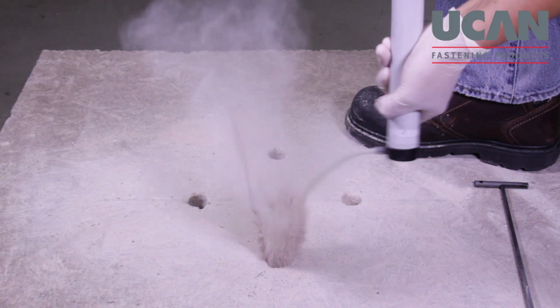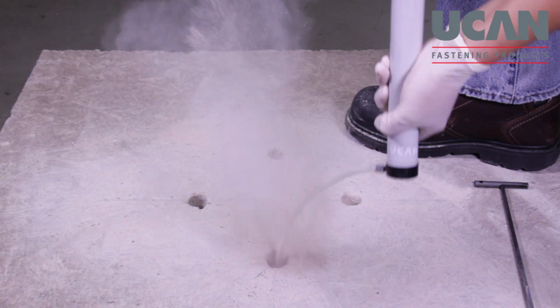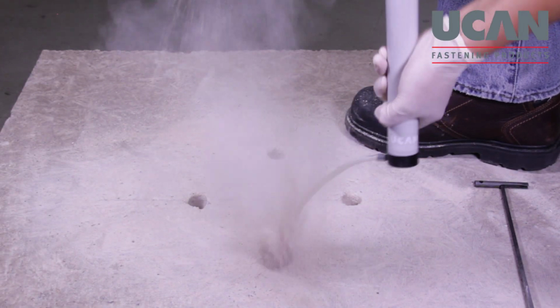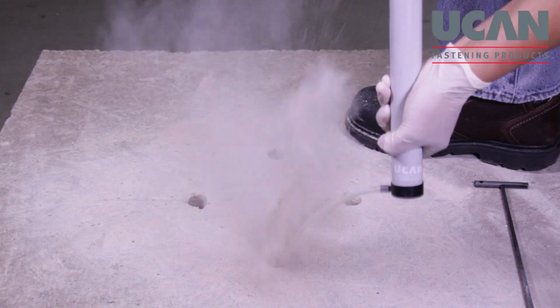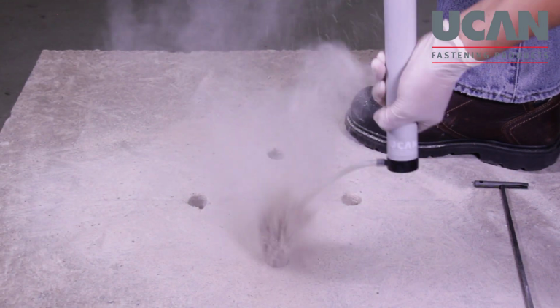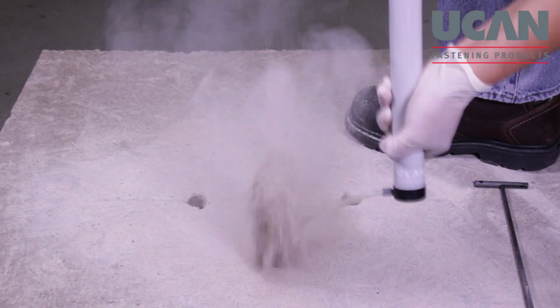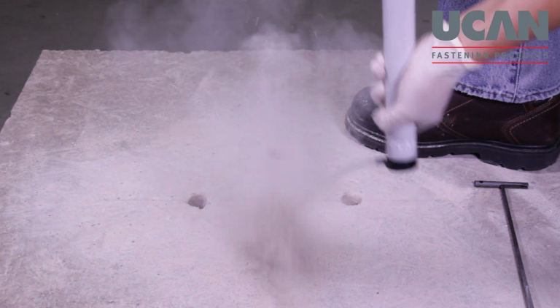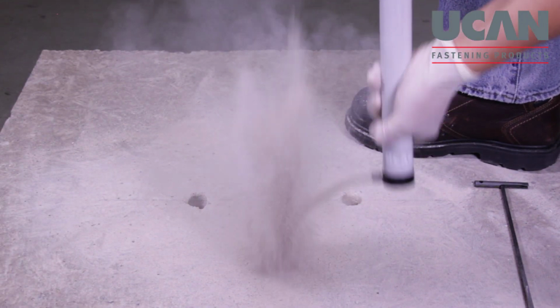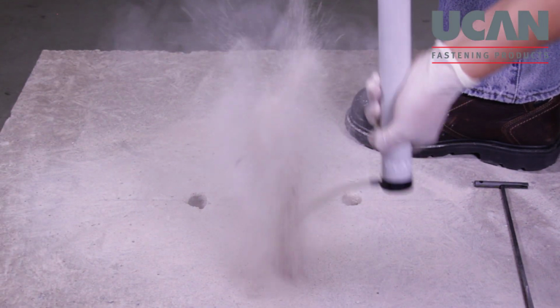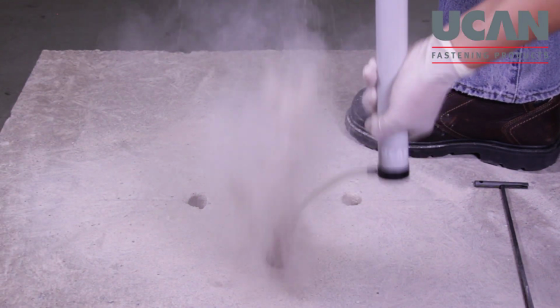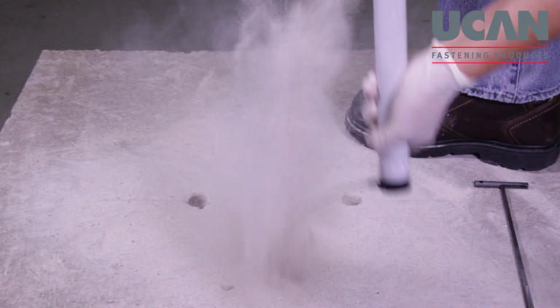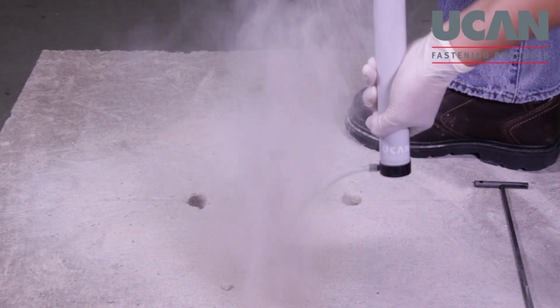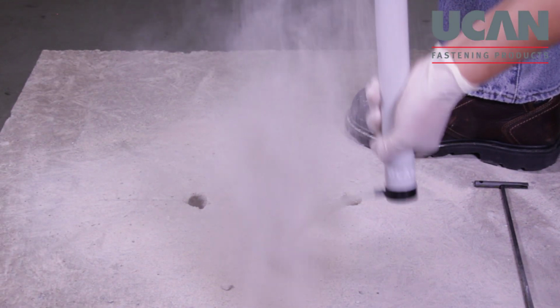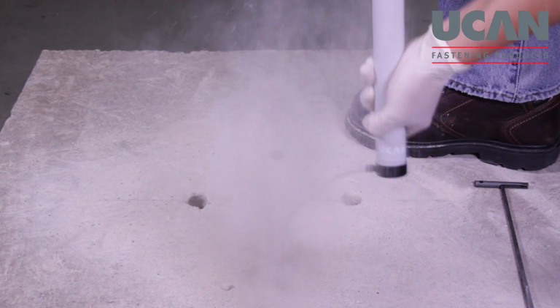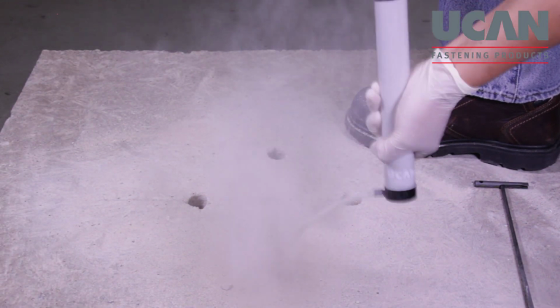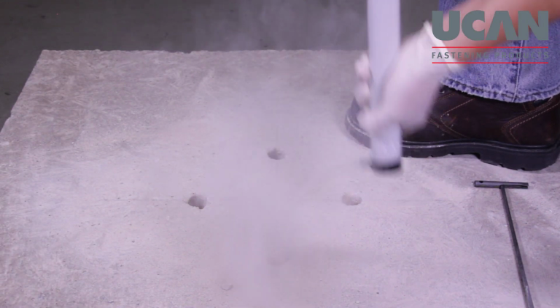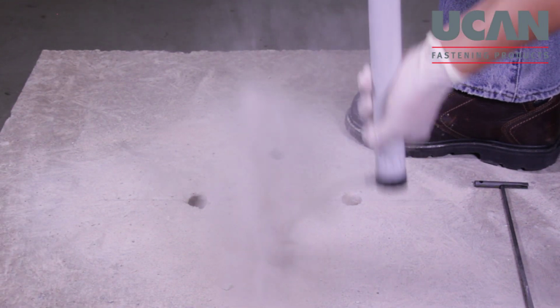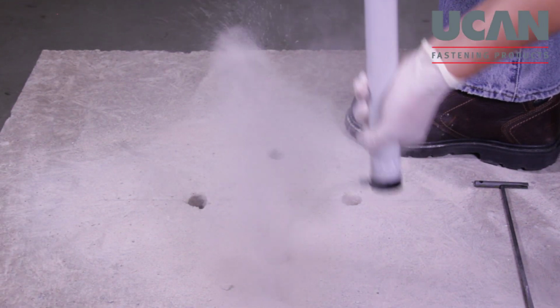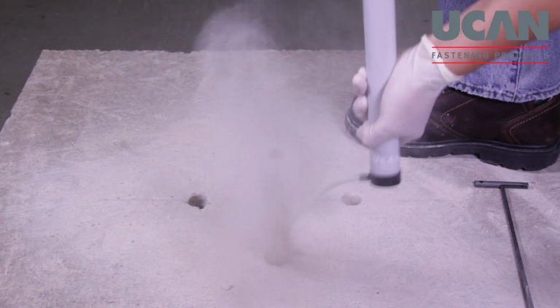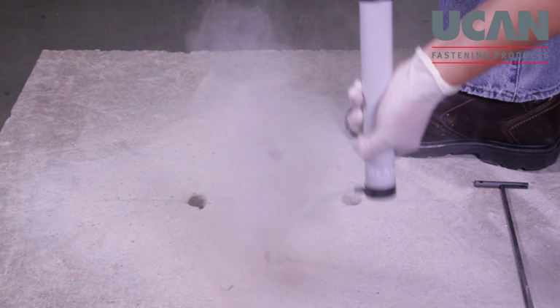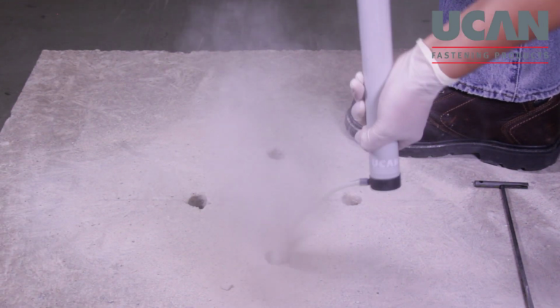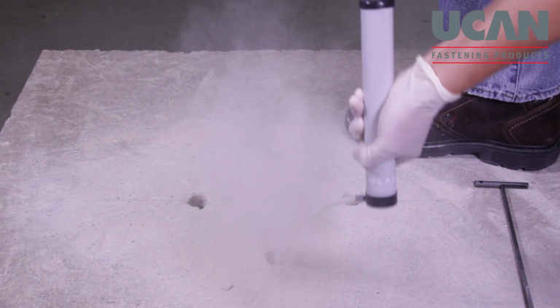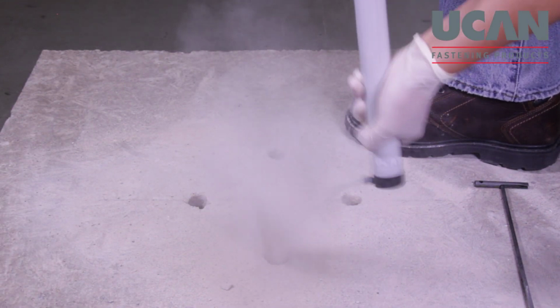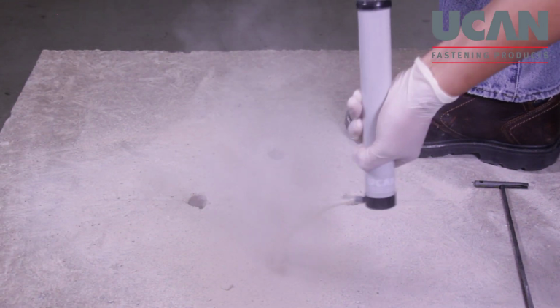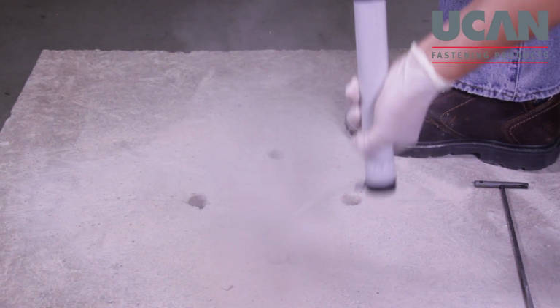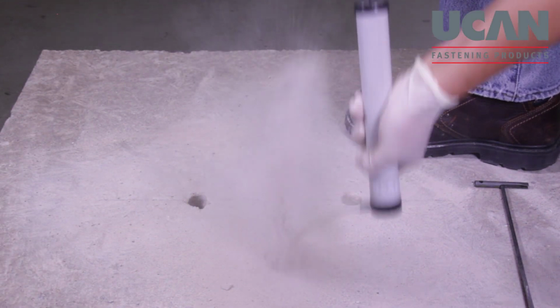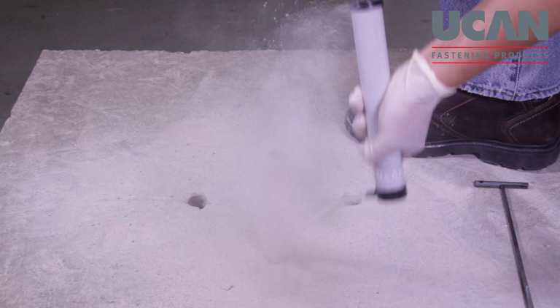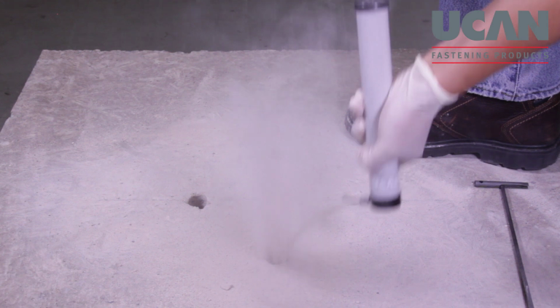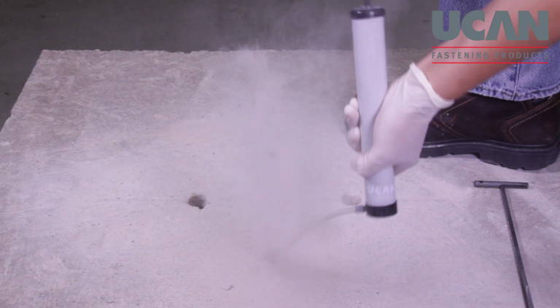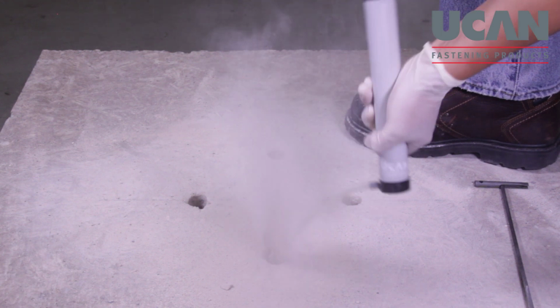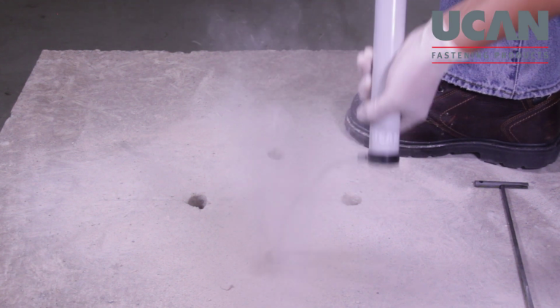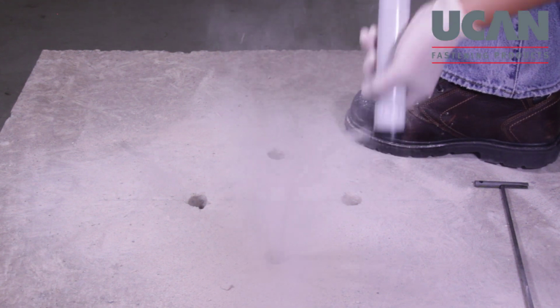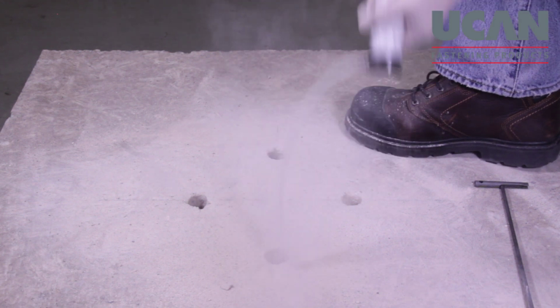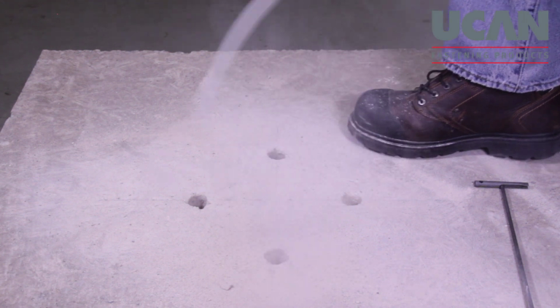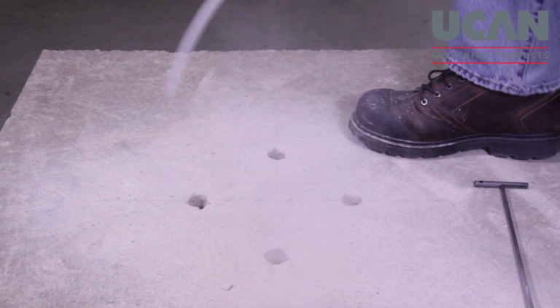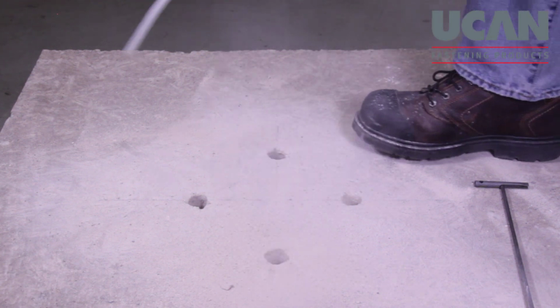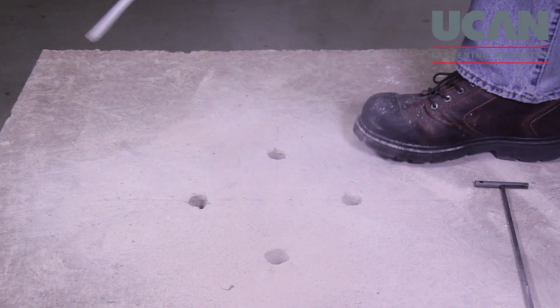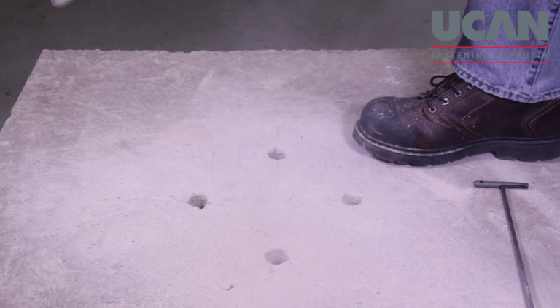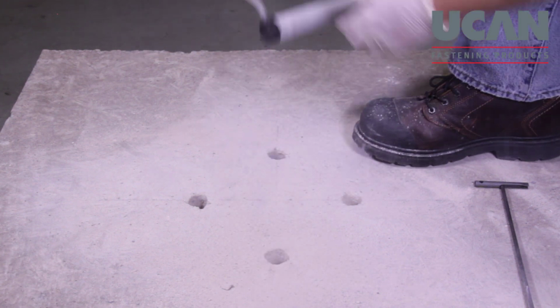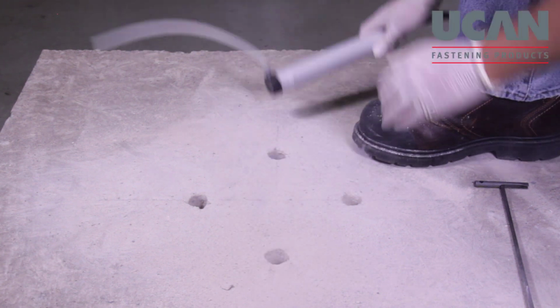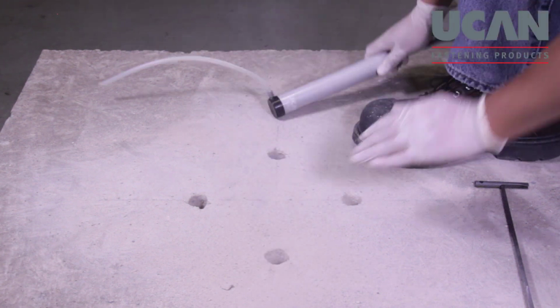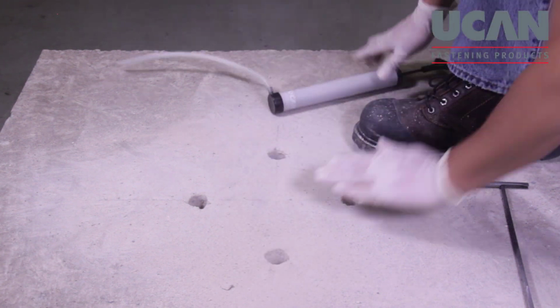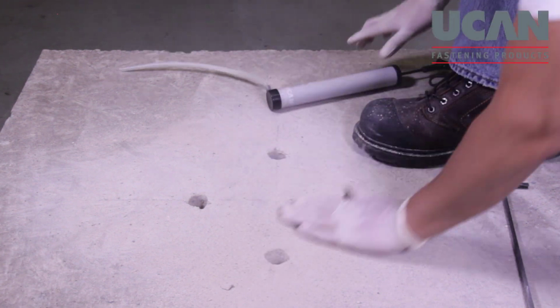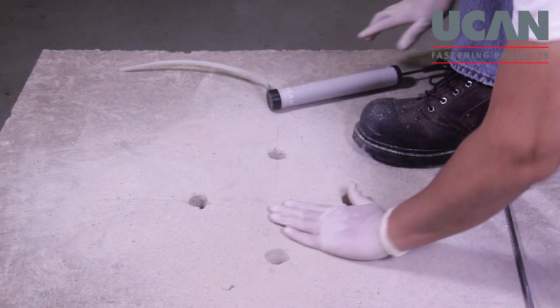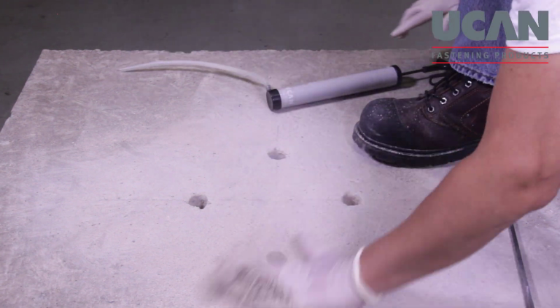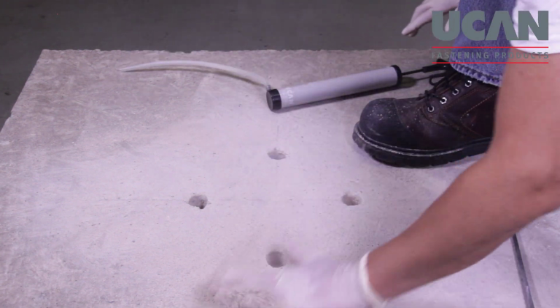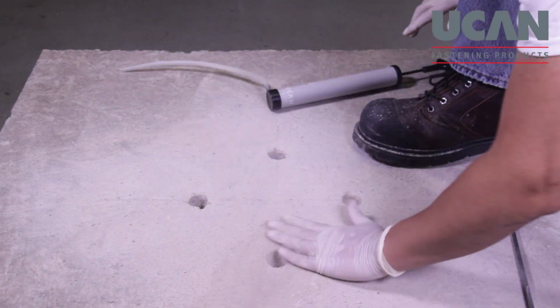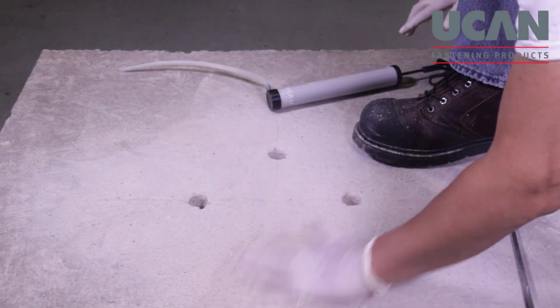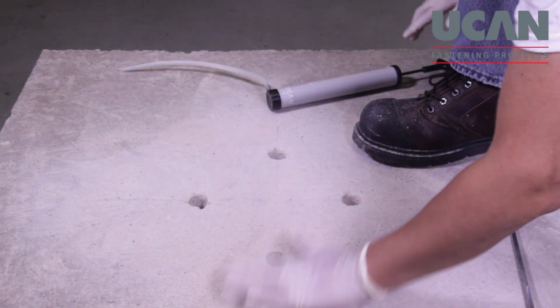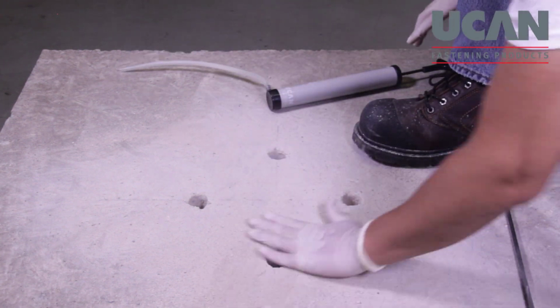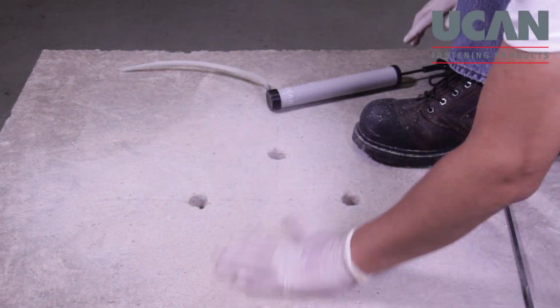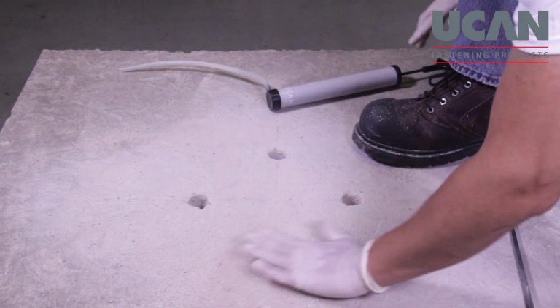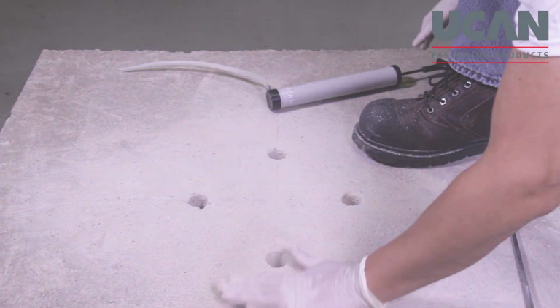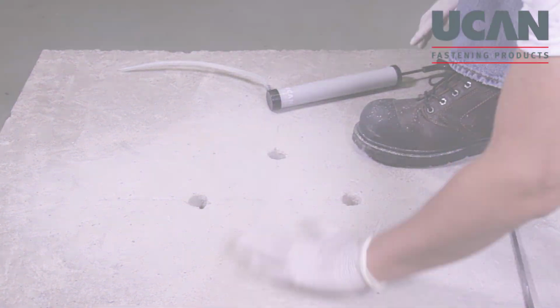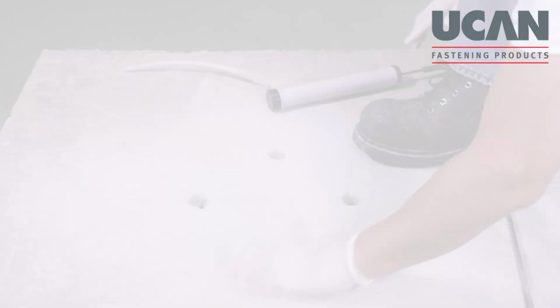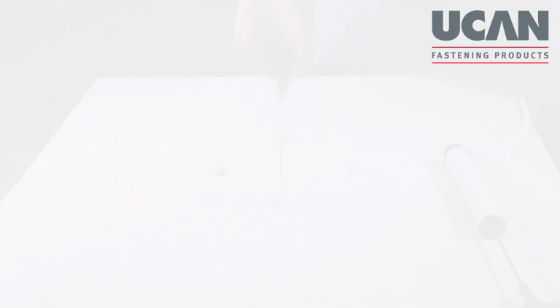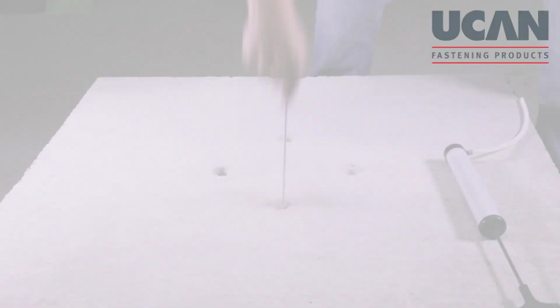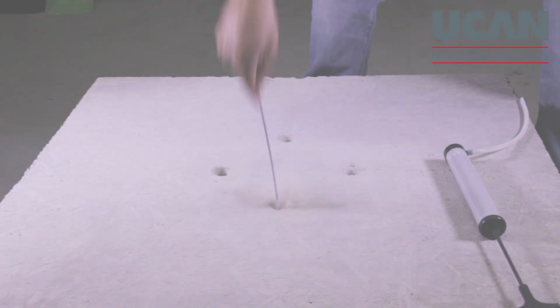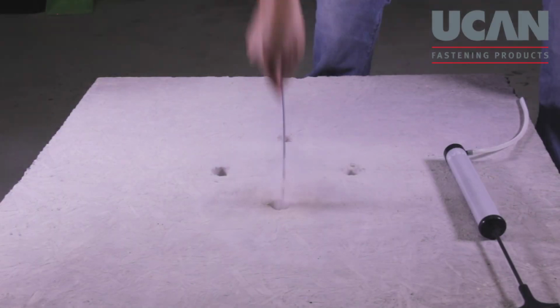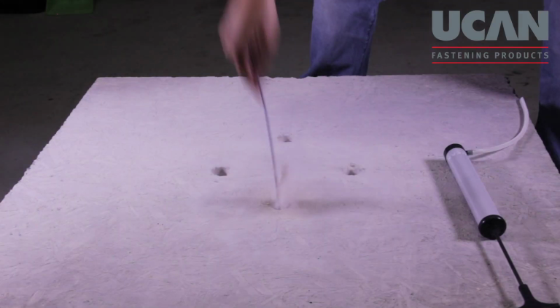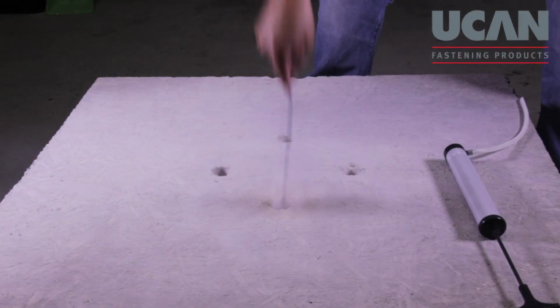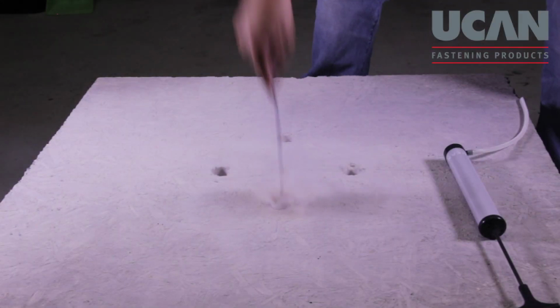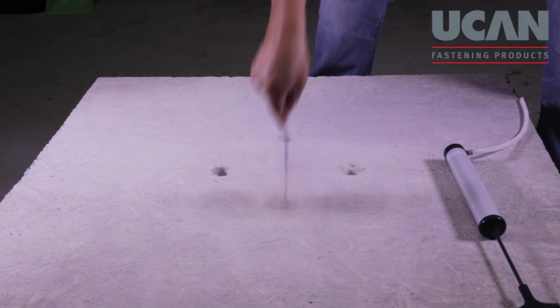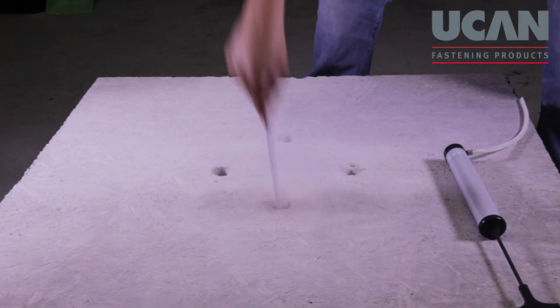Drill the hole perpendicular to the concrete surface and to the required depth. Clean the hole thoroughly using a nylon or a light gauge steel brush and blowout pump or compressed air.